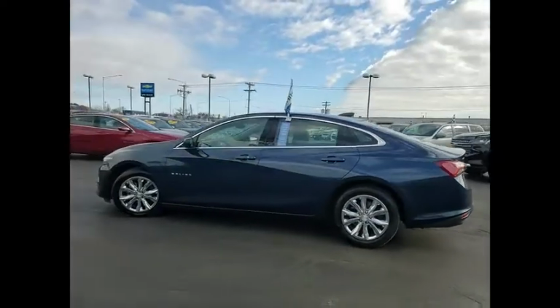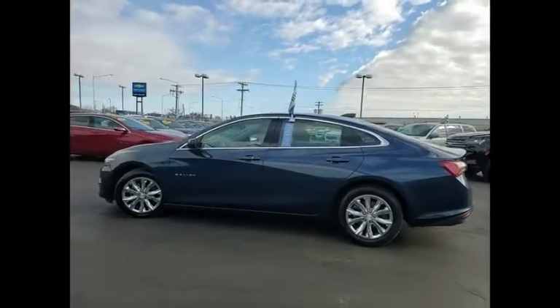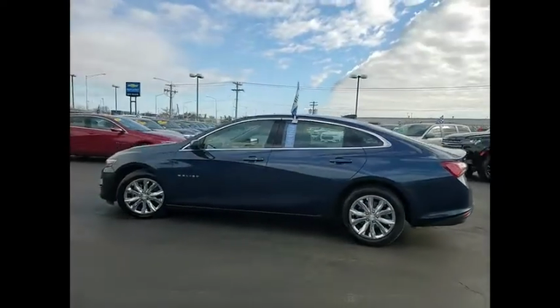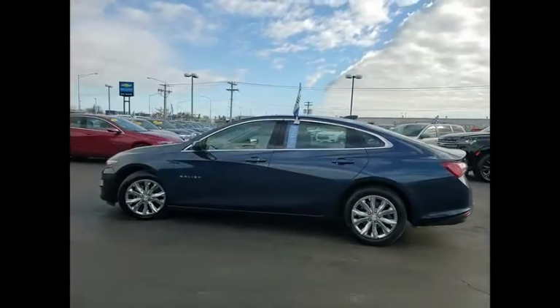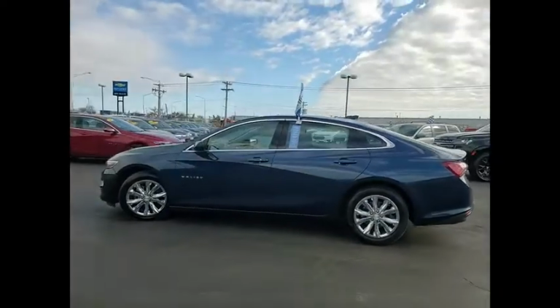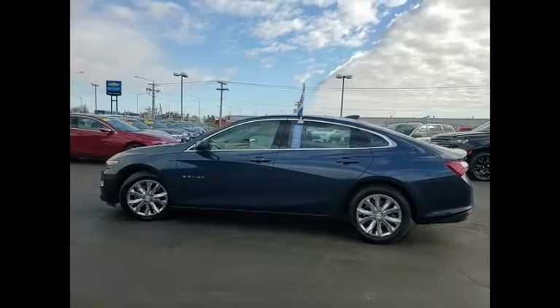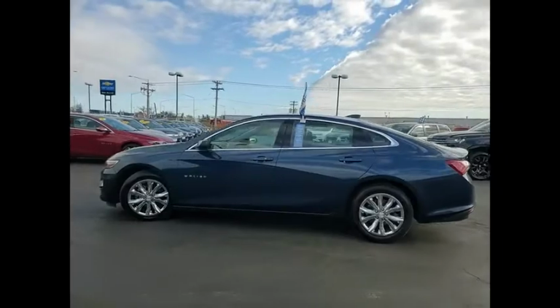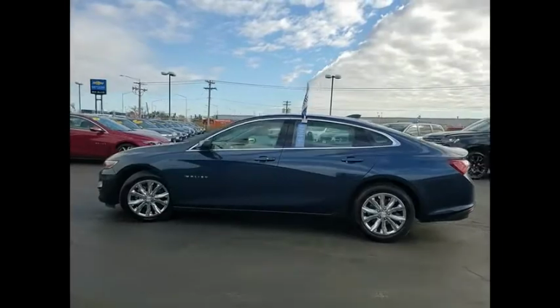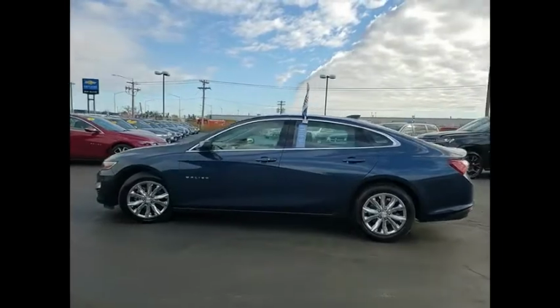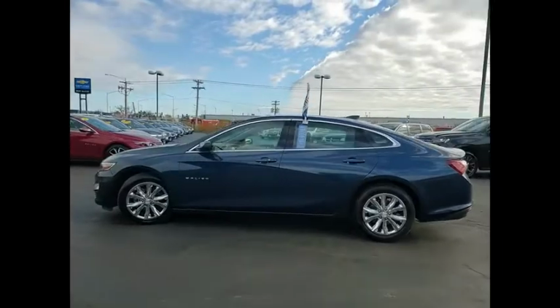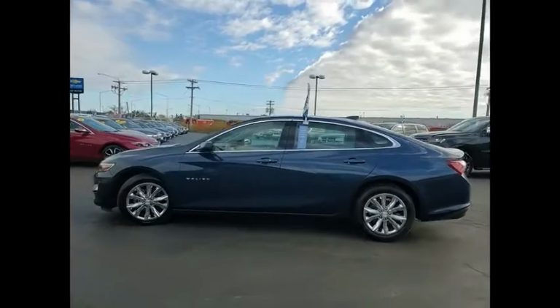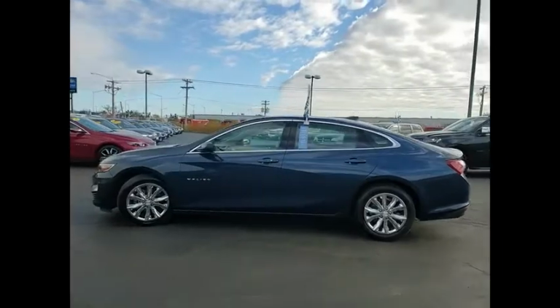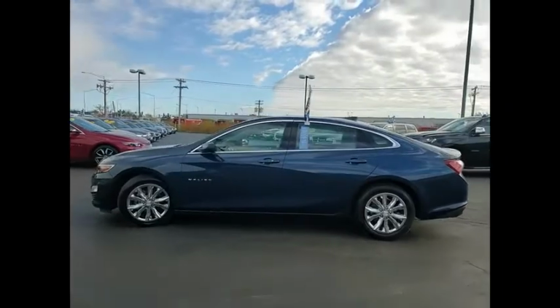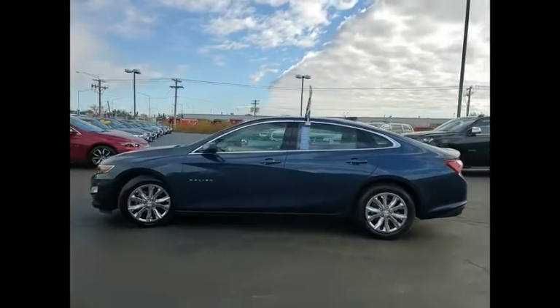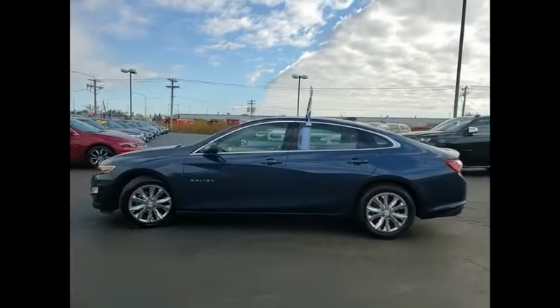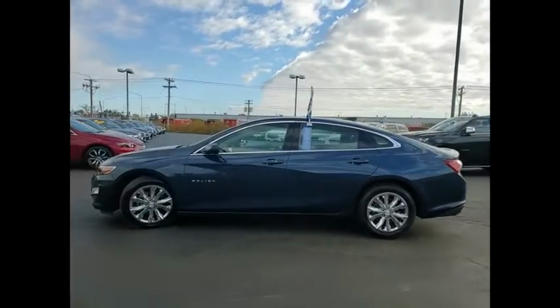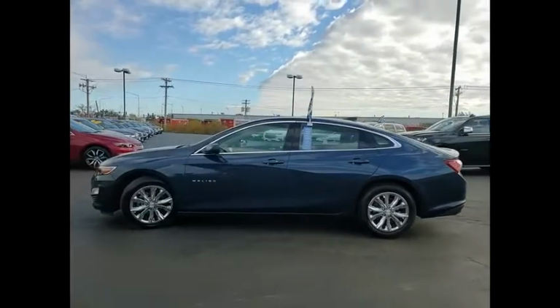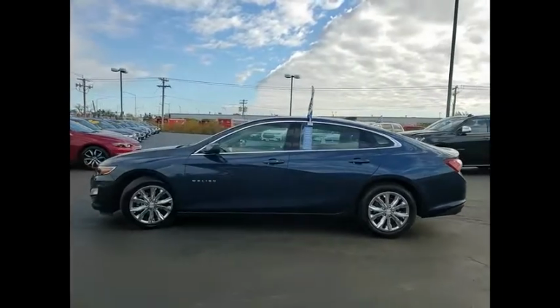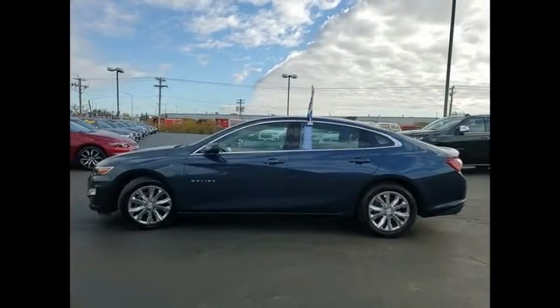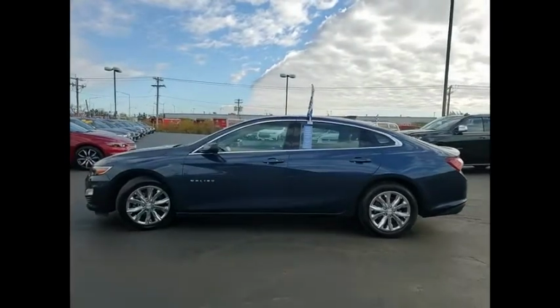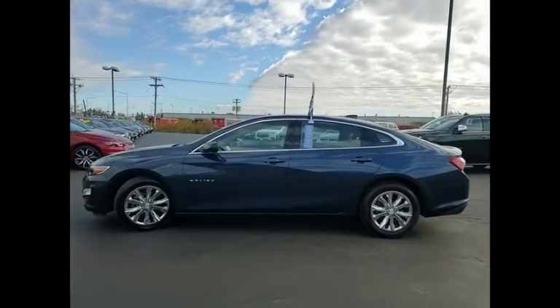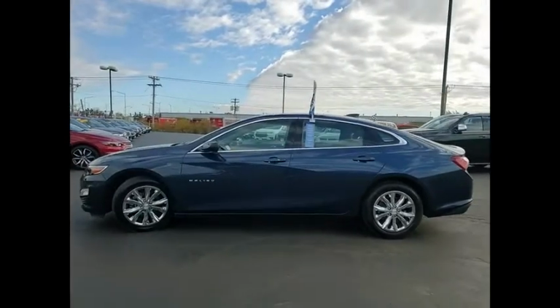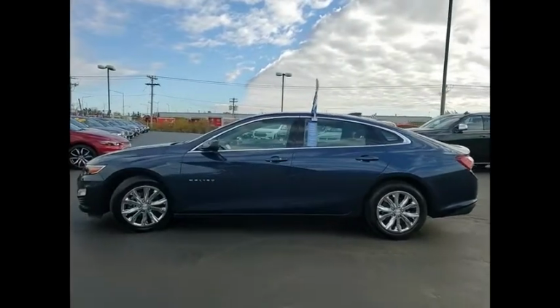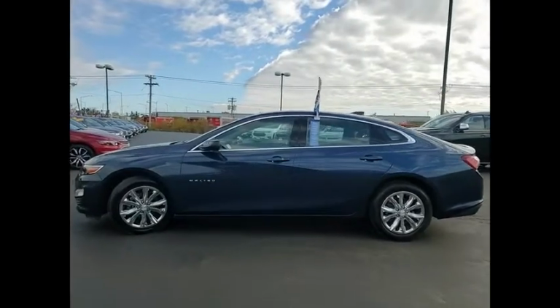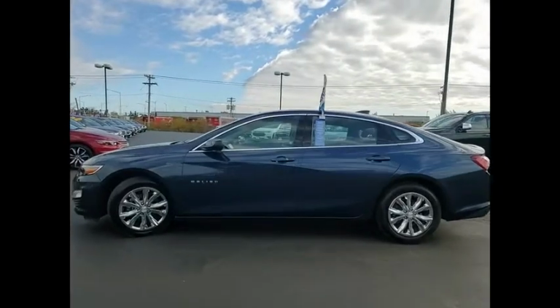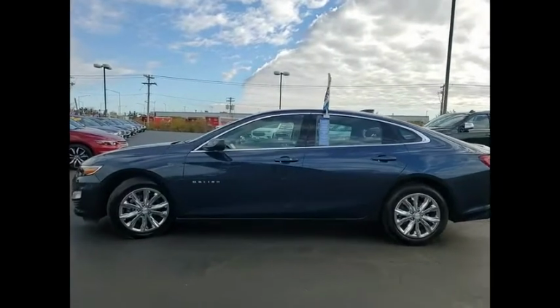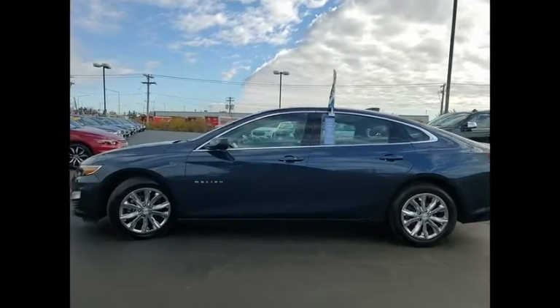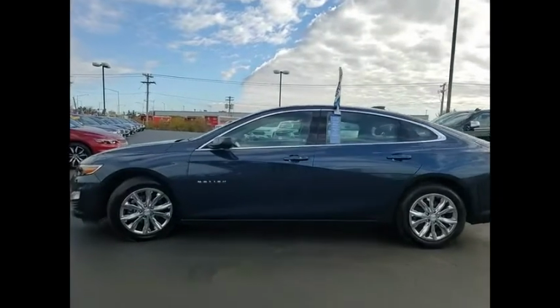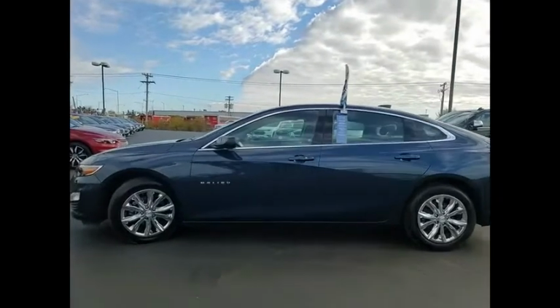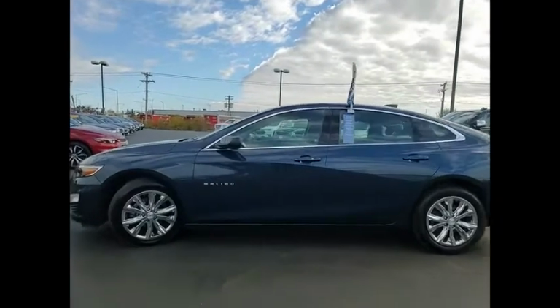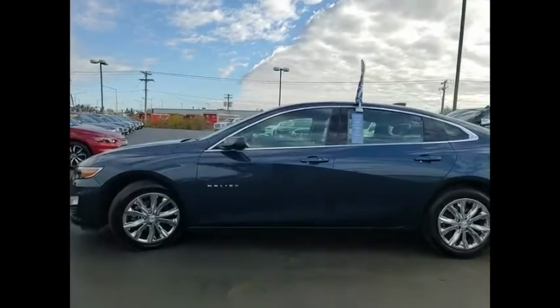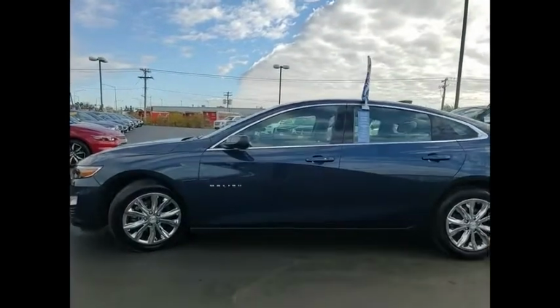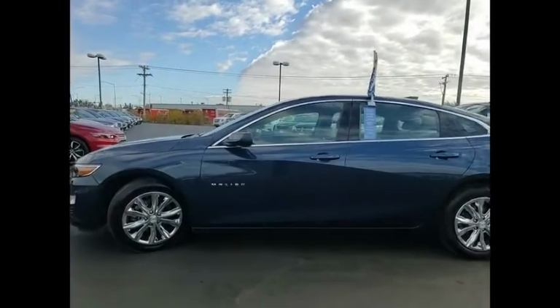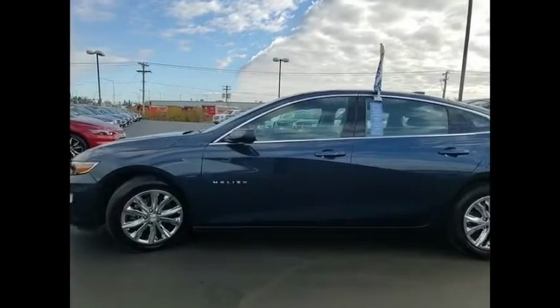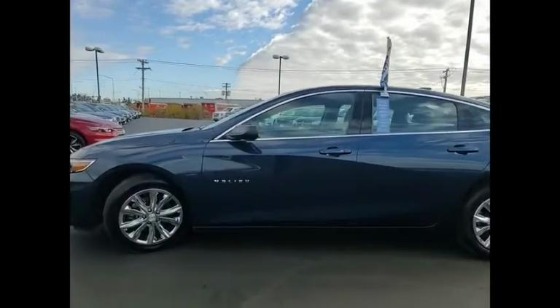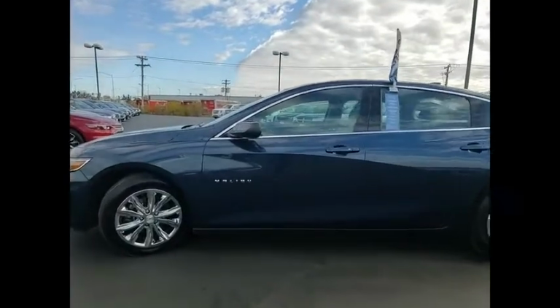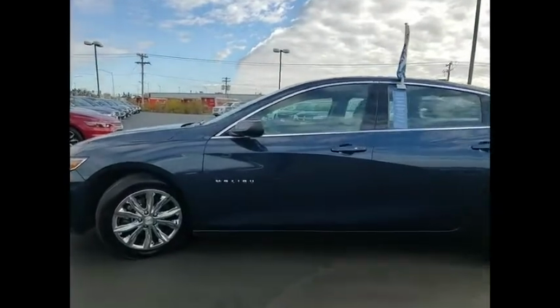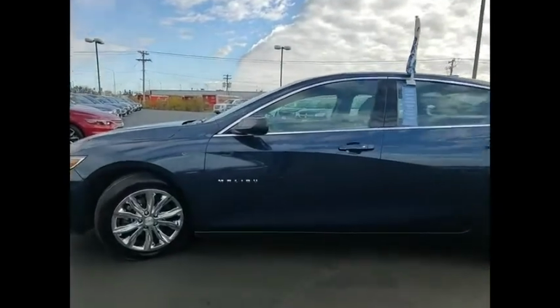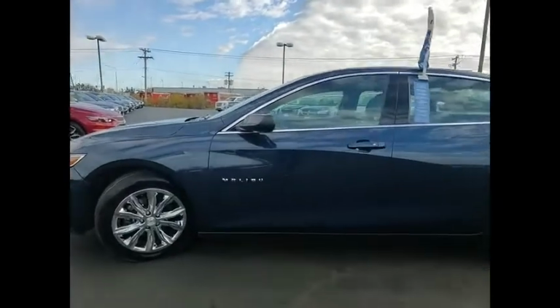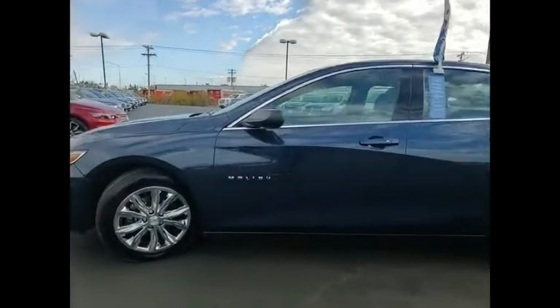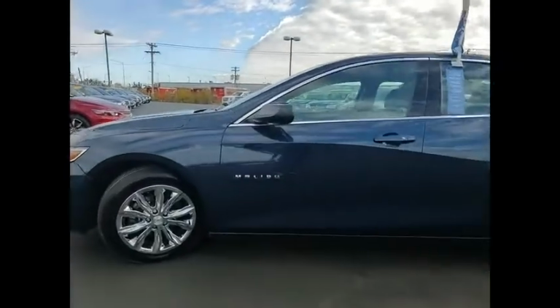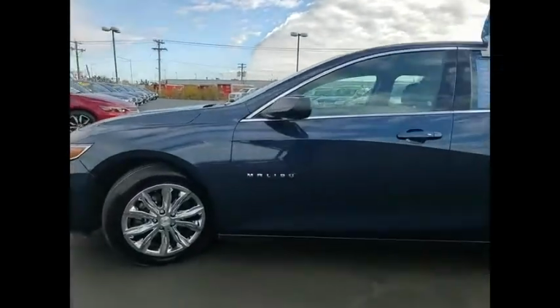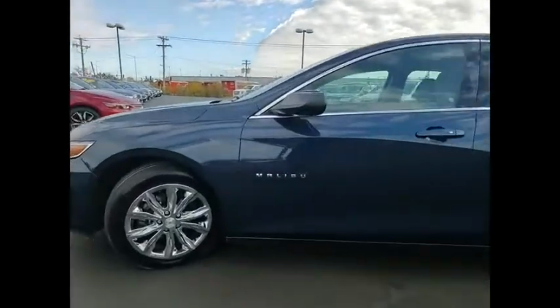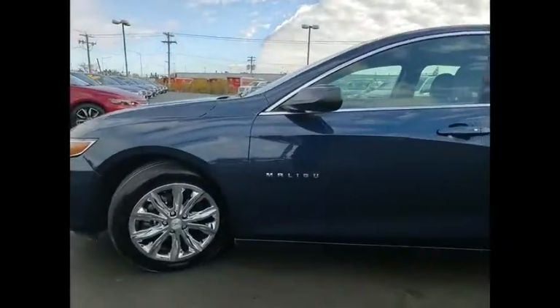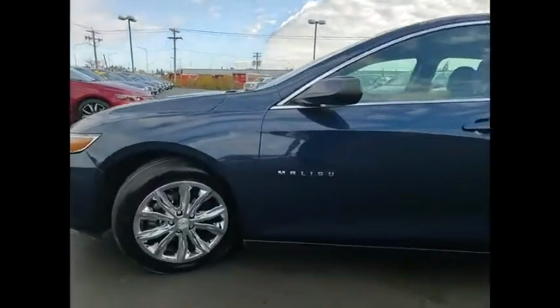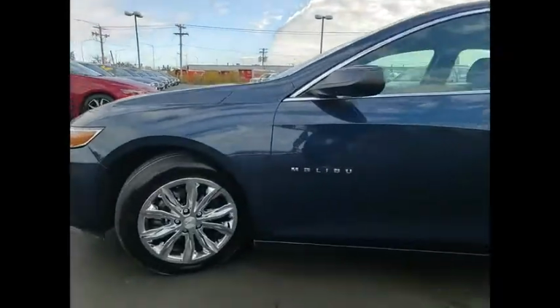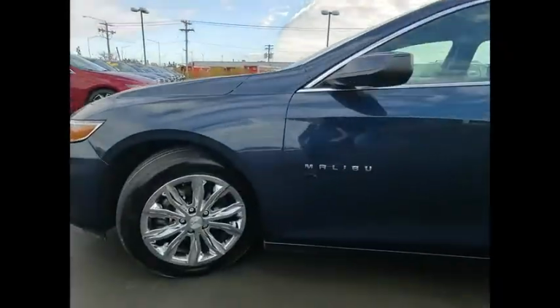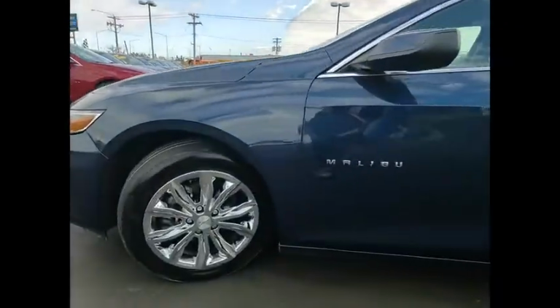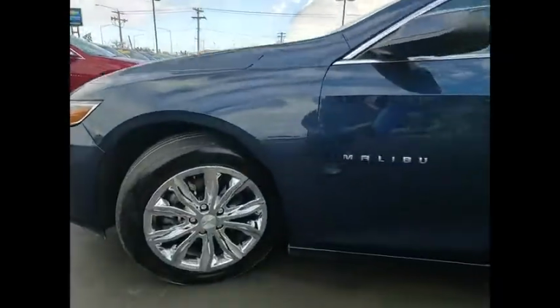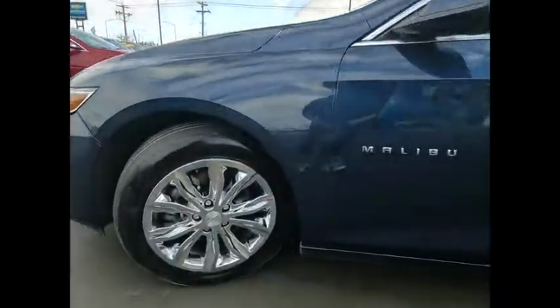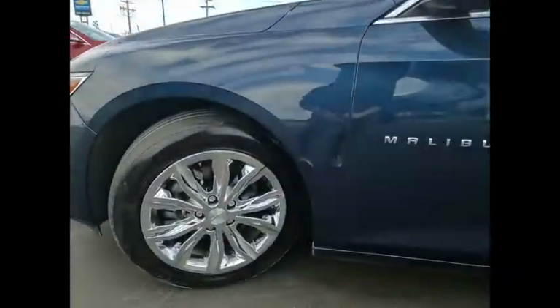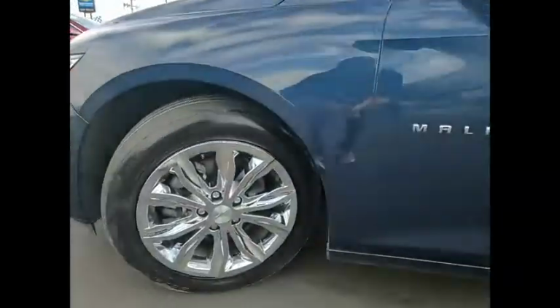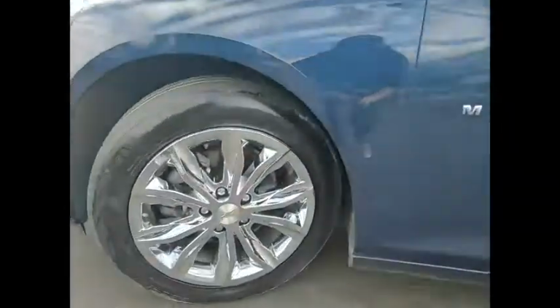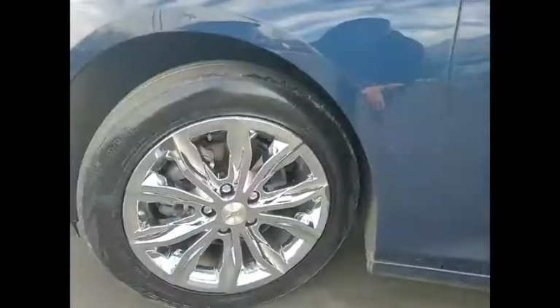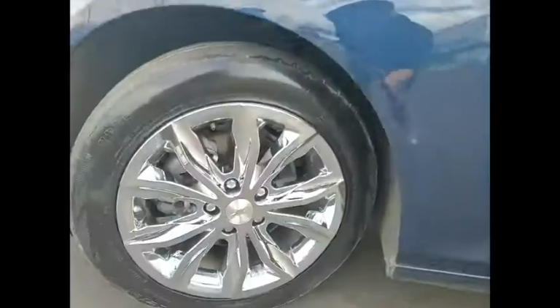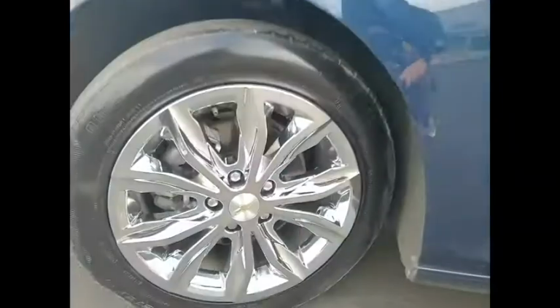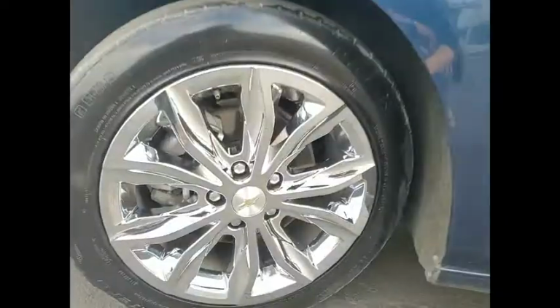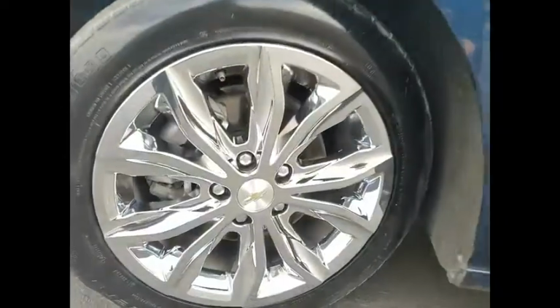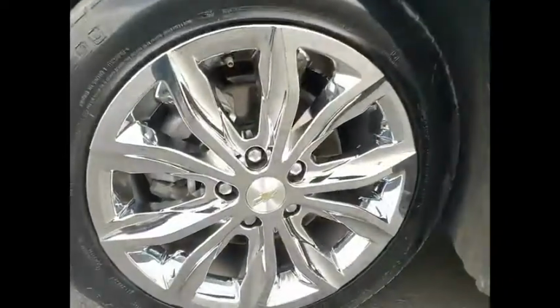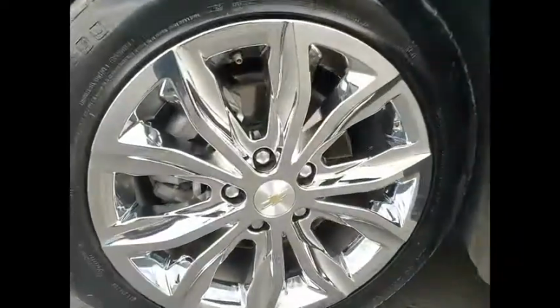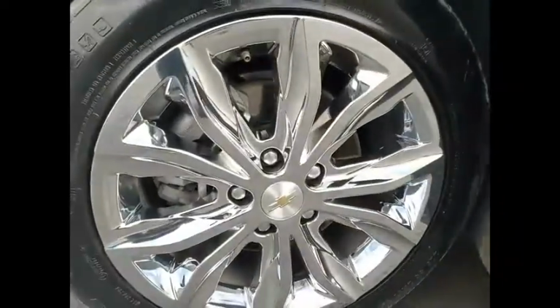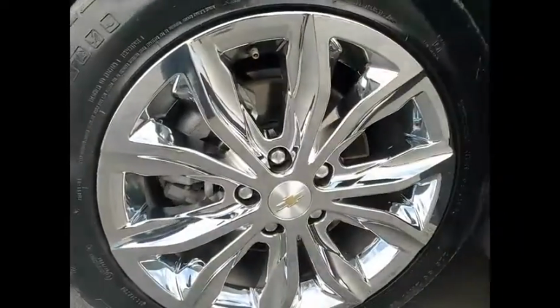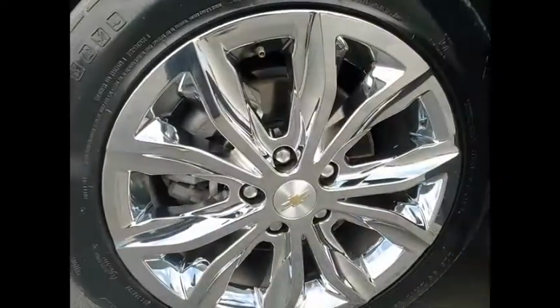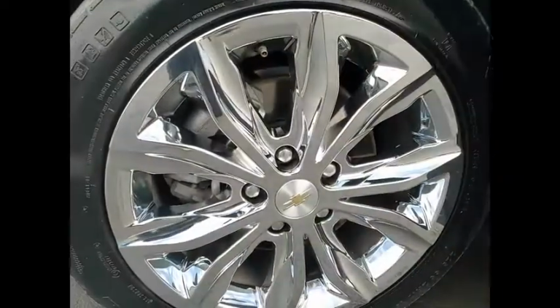Heated front seats, premium sound system, security system. Your new ride is just a phone call away.